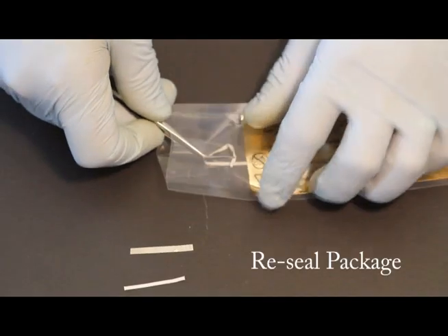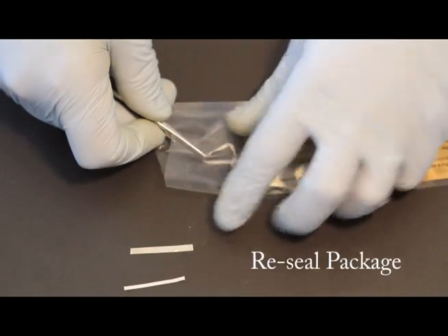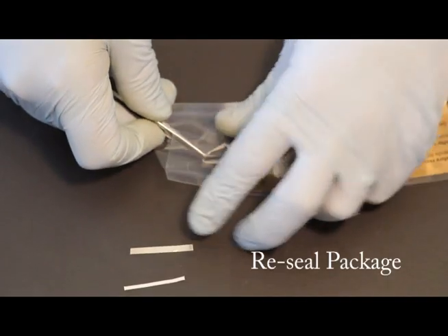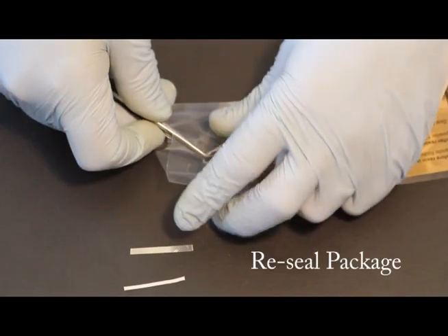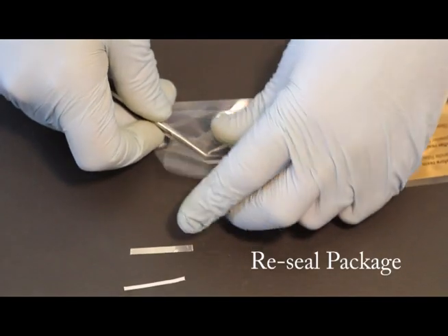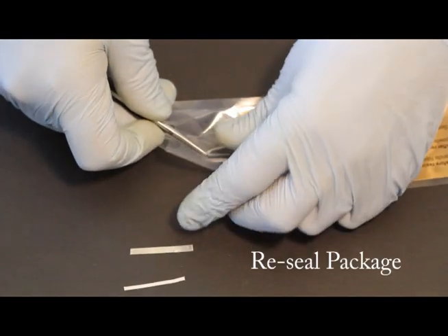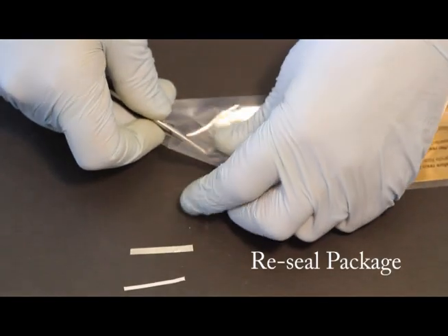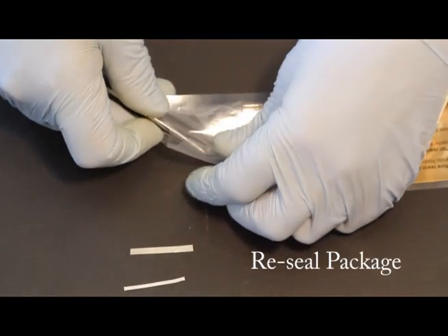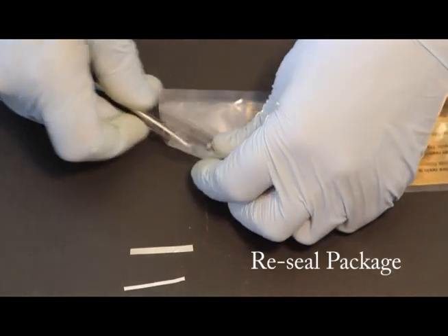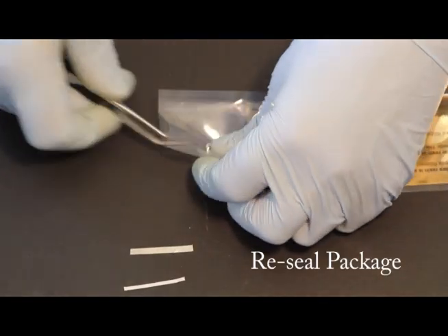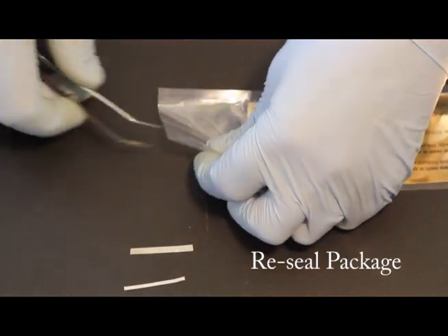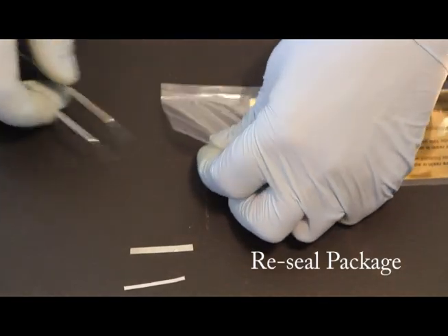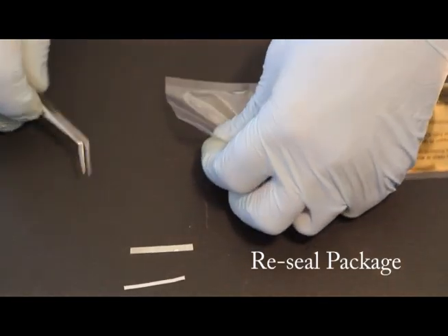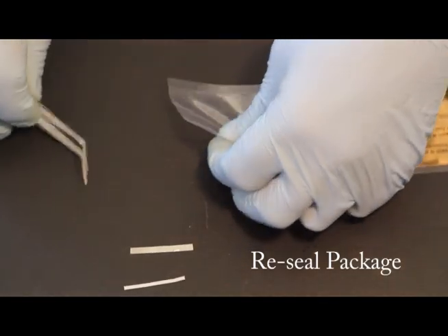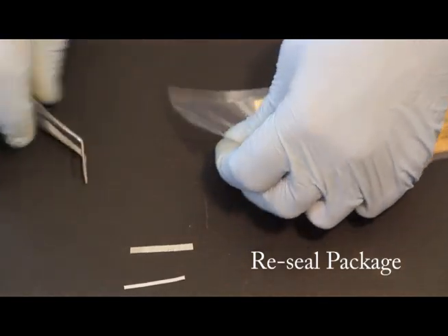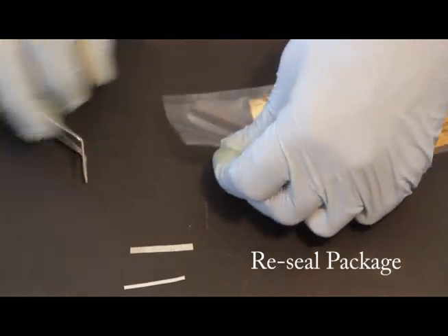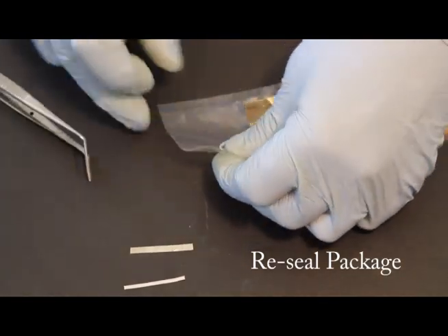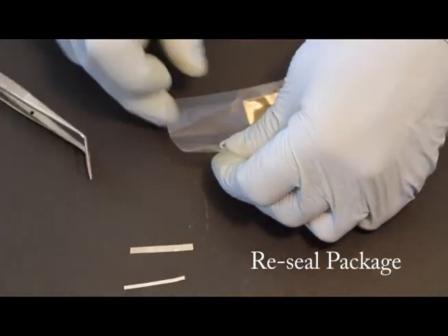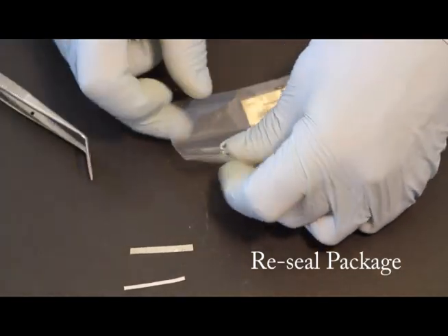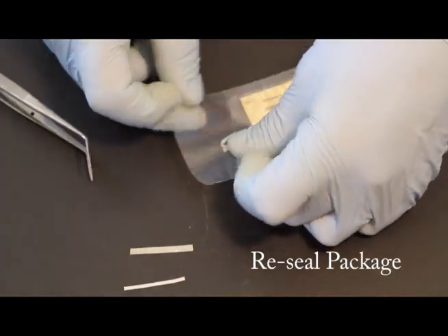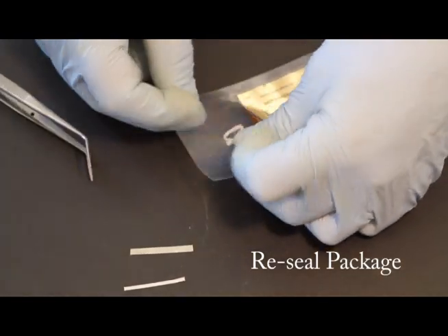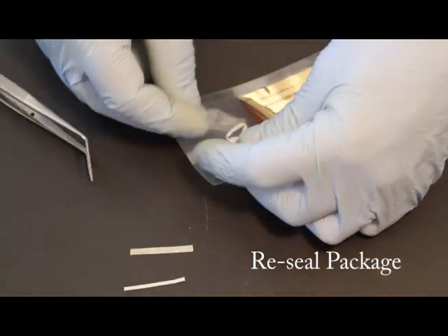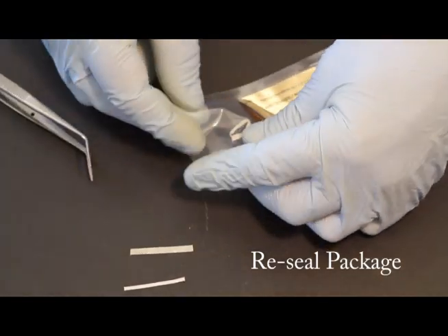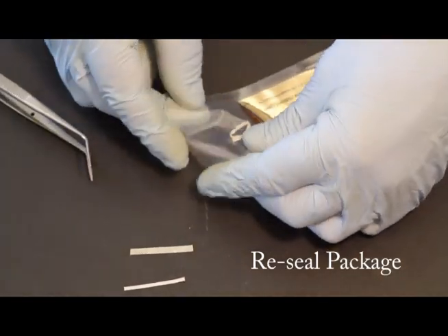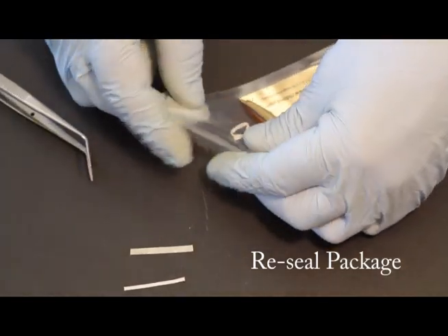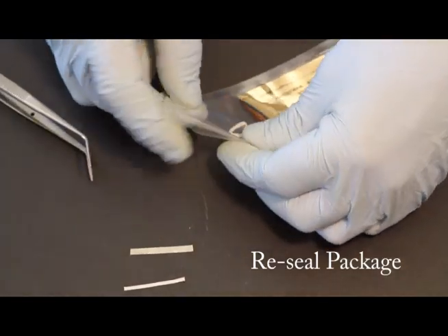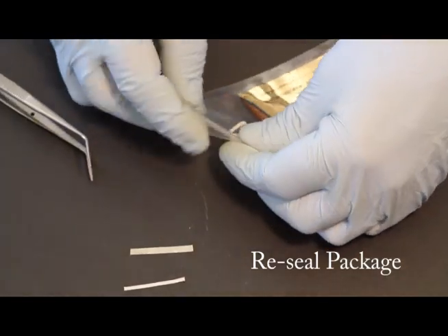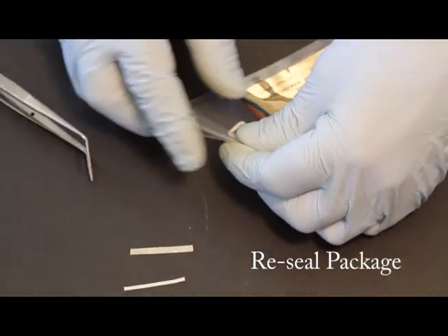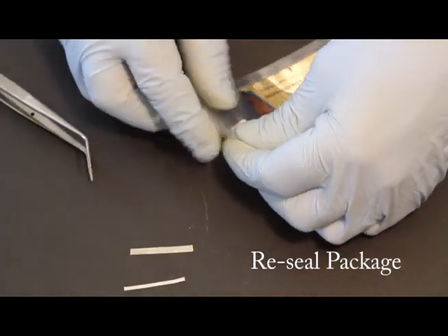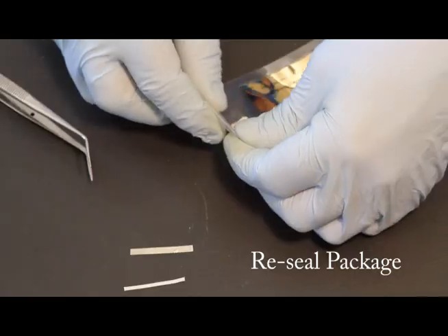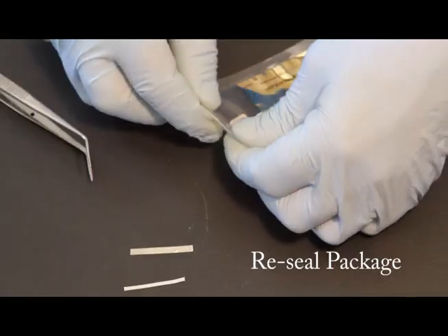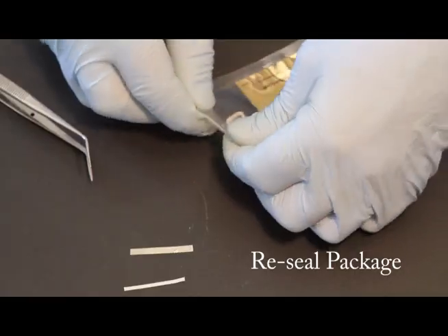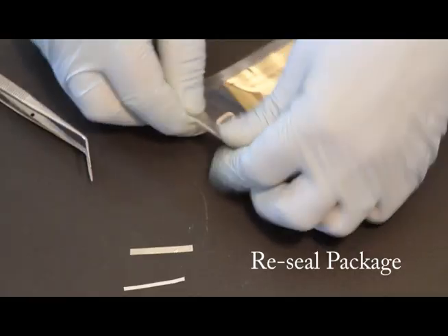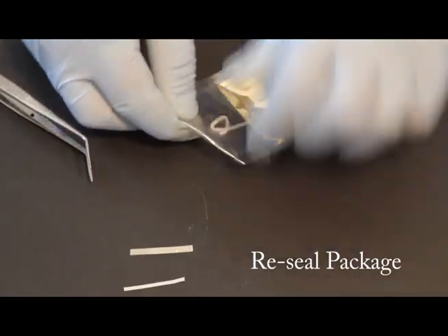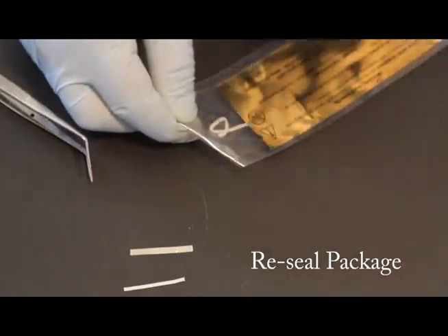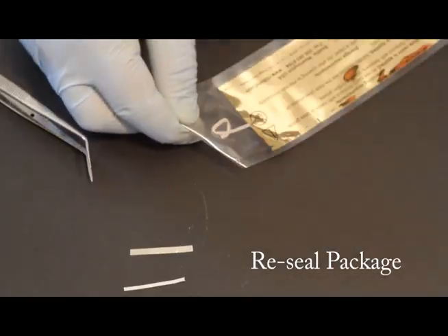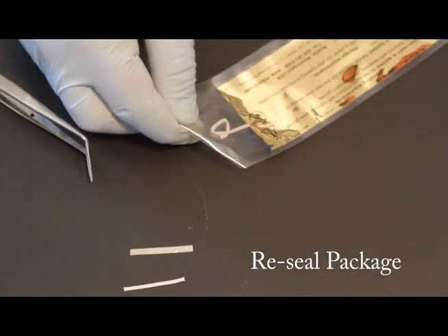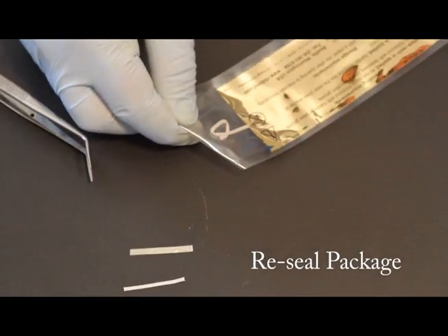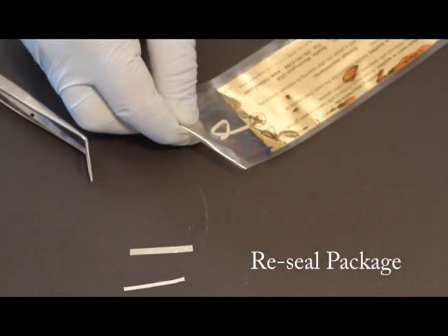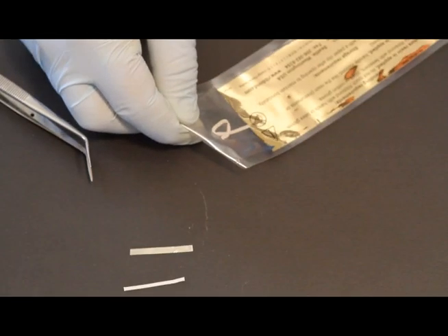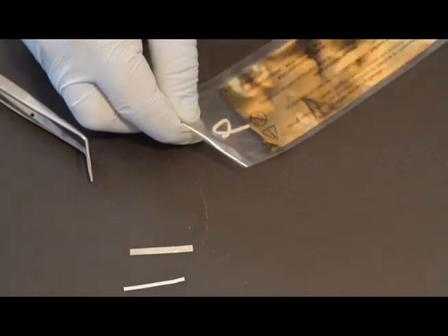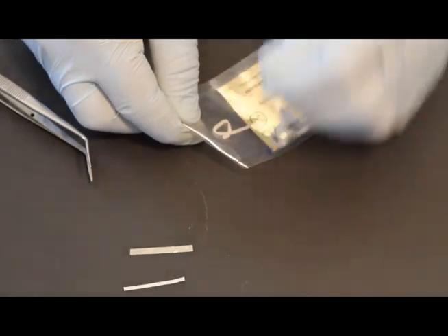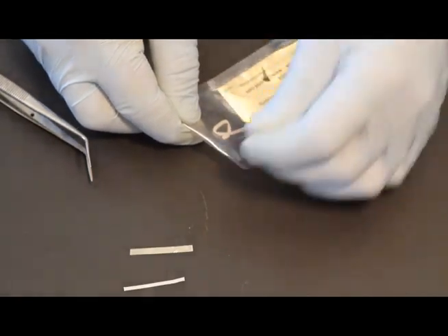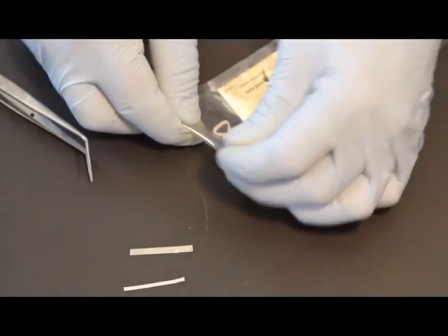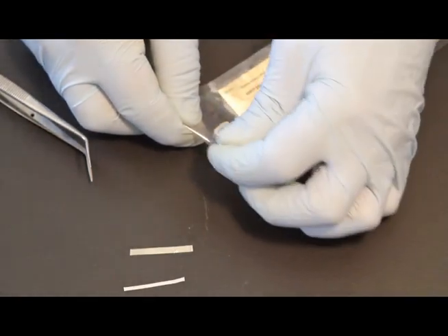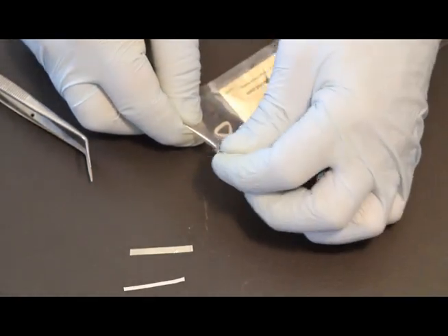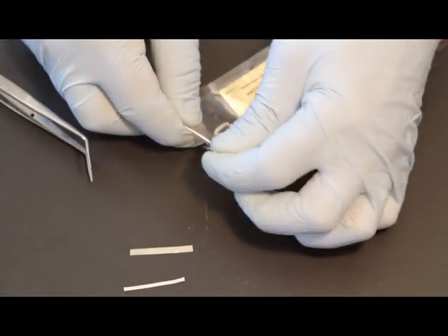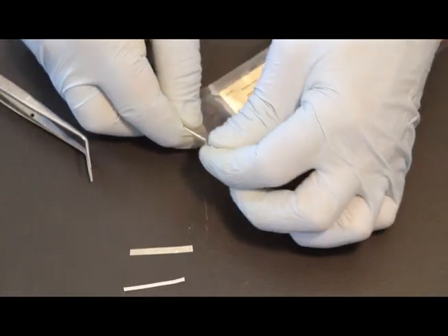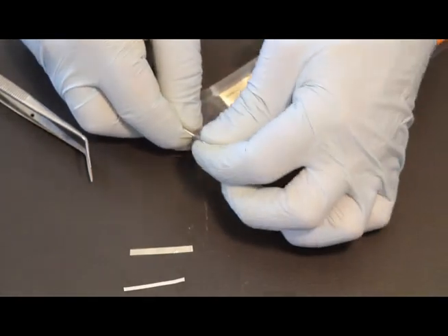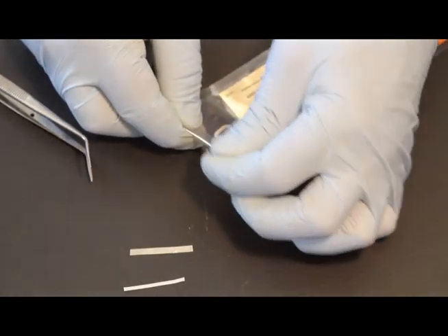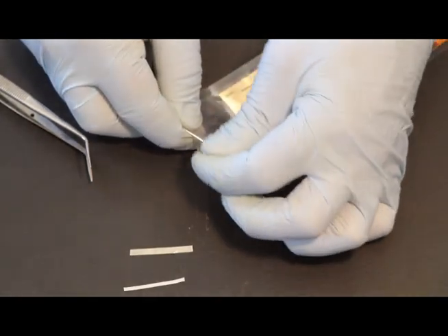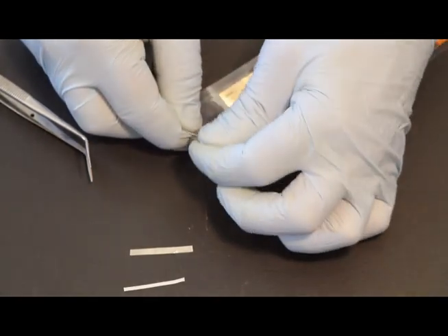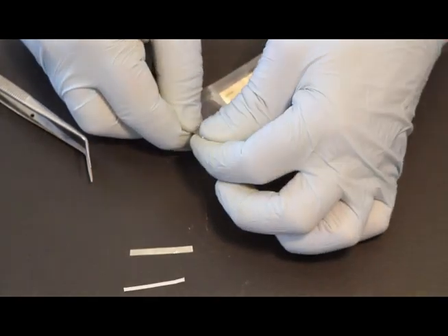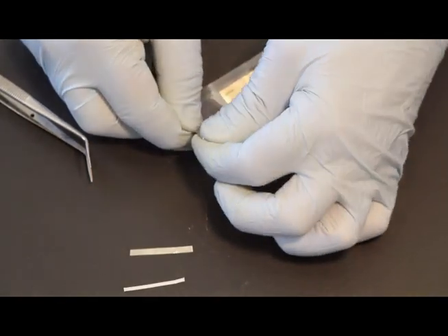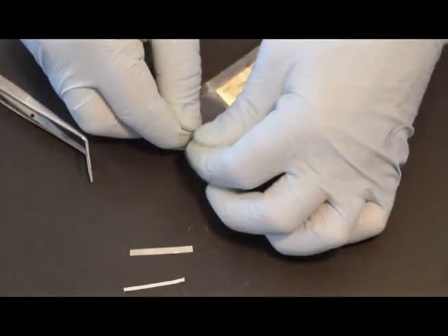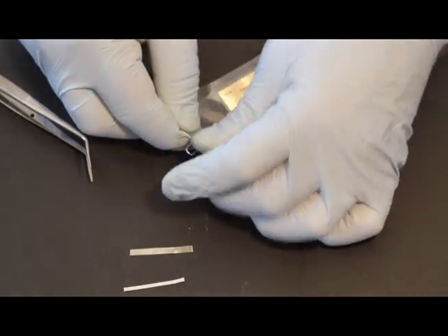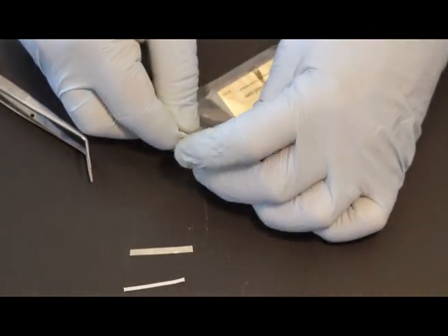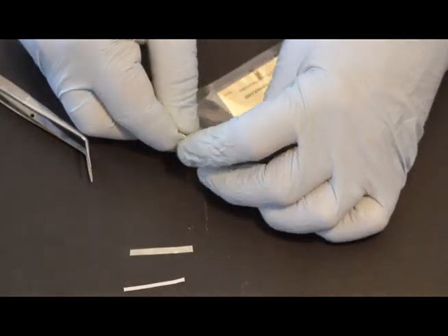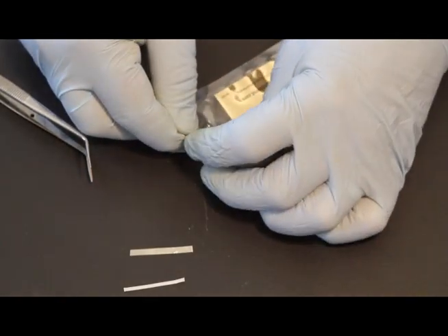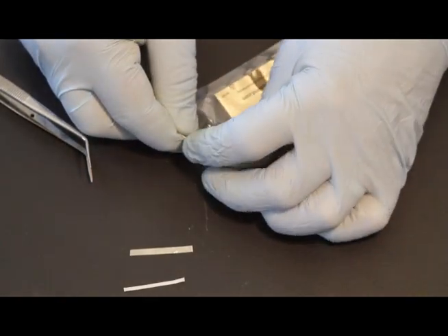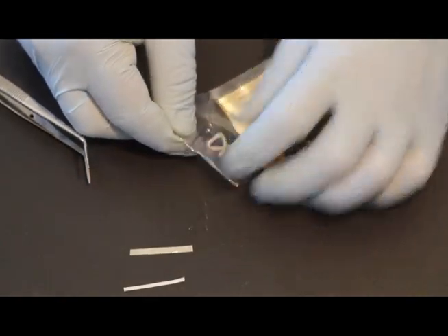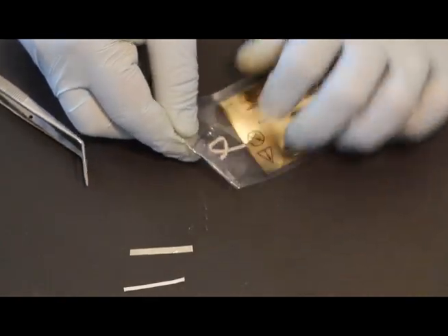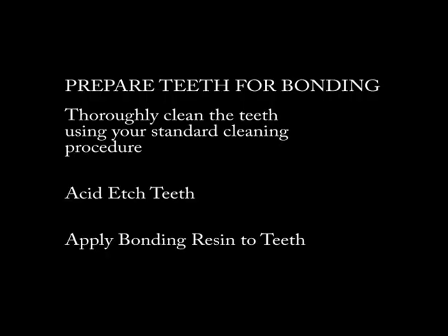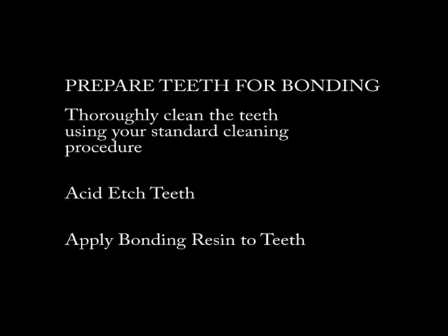Re-seal the Ribbon by folding over the end of the packaging and securing it with the paper clip. This will help to maintain Ribbon's indefinite shelf life.